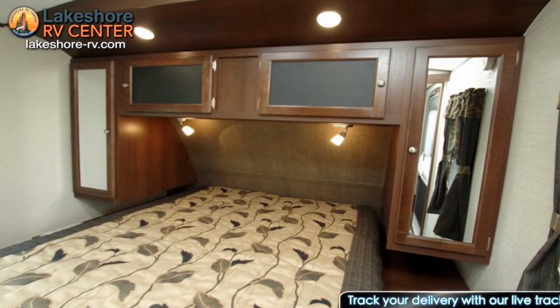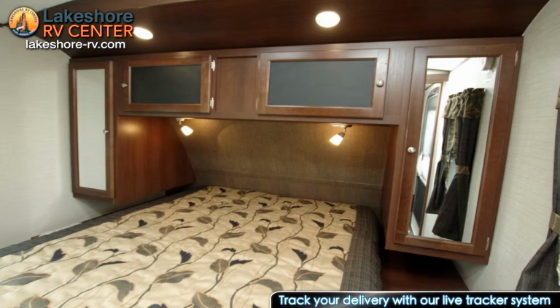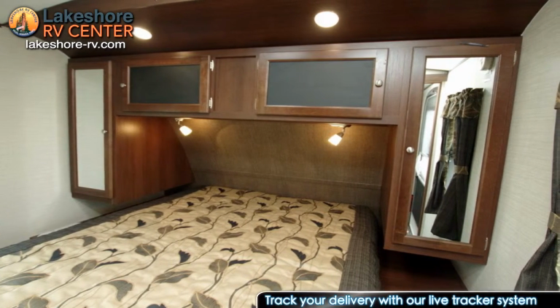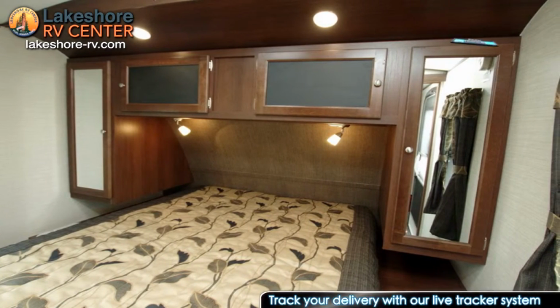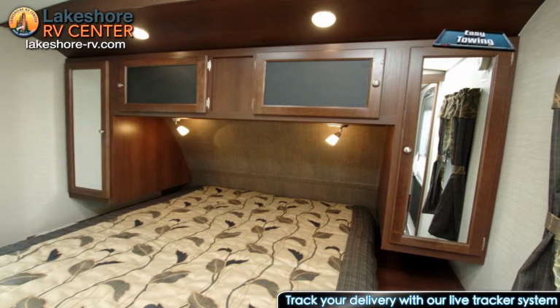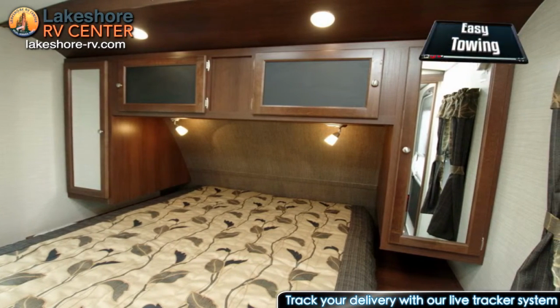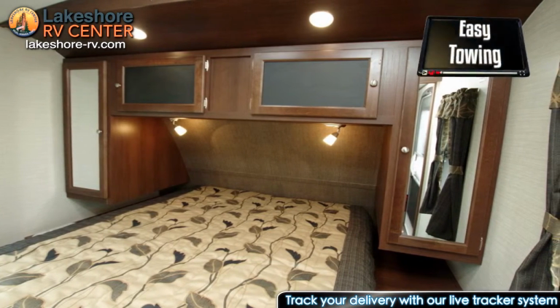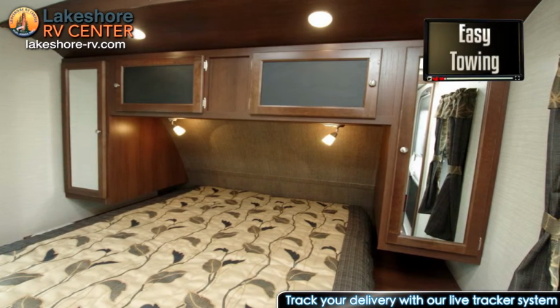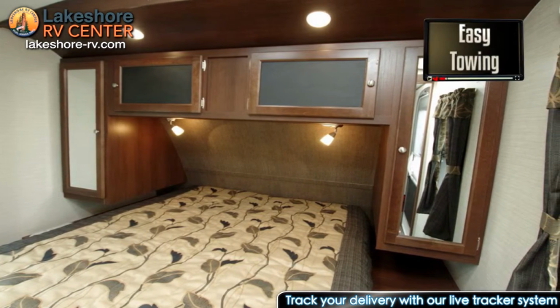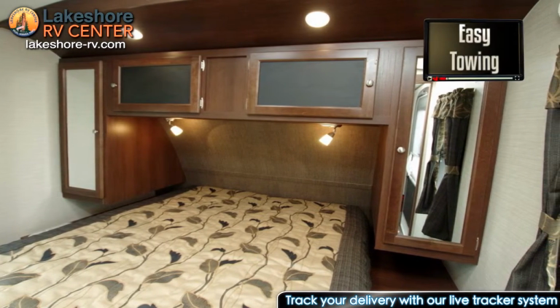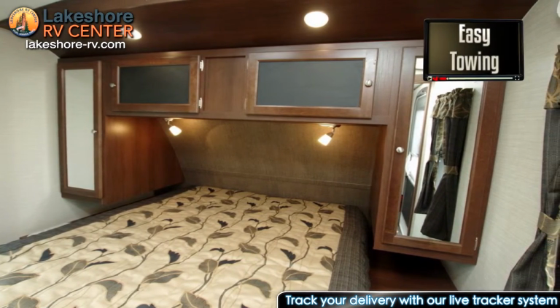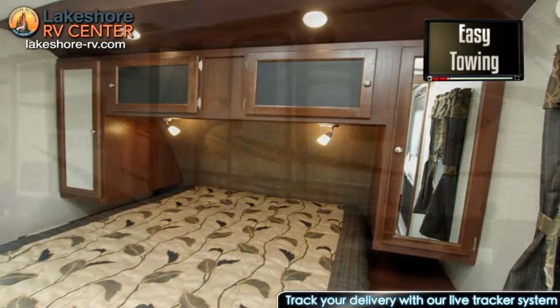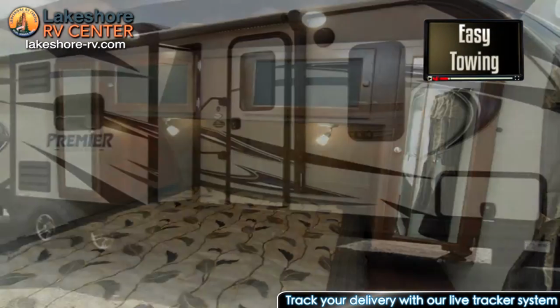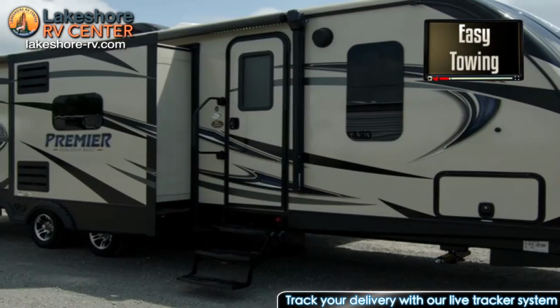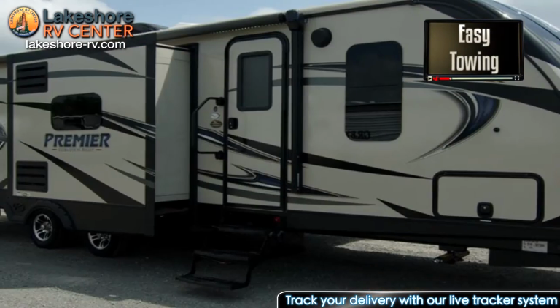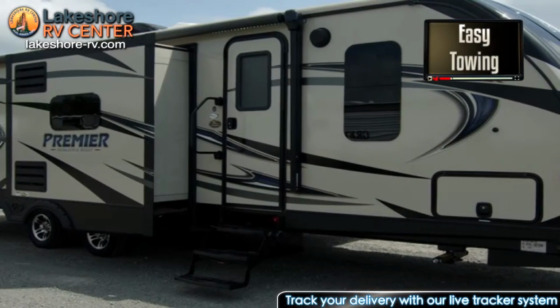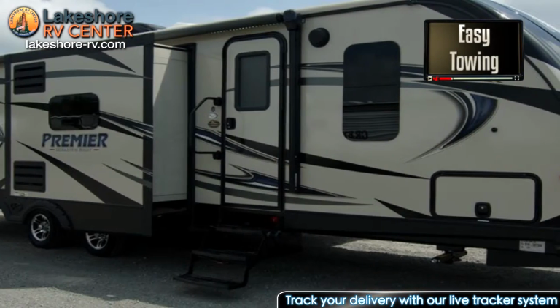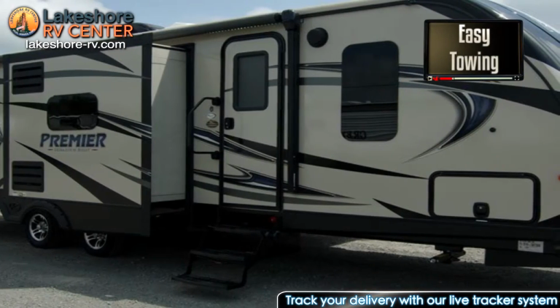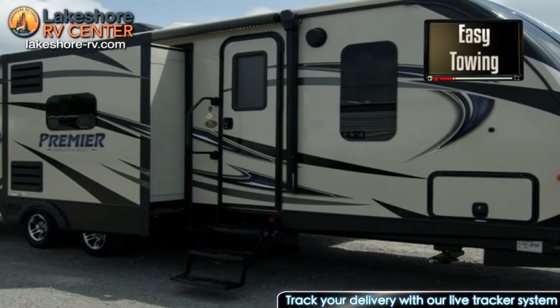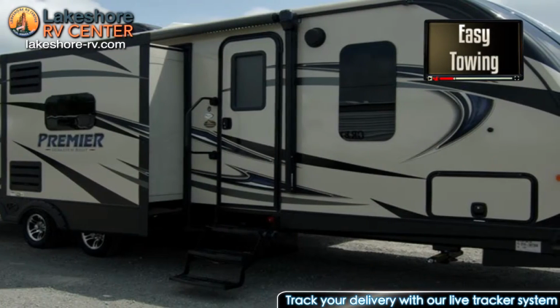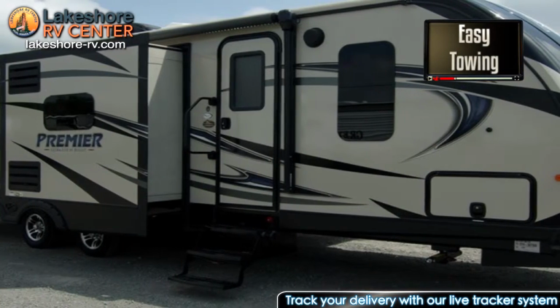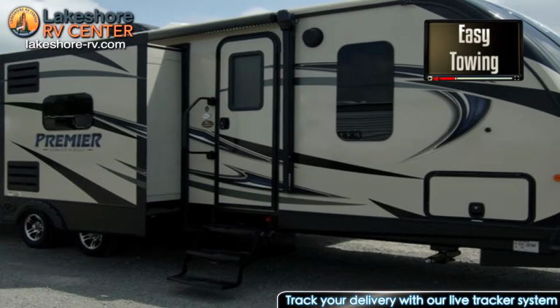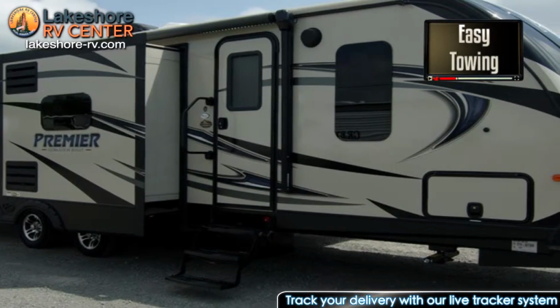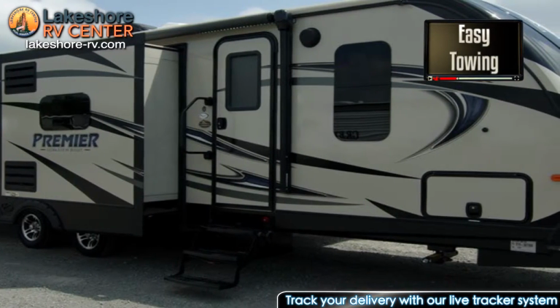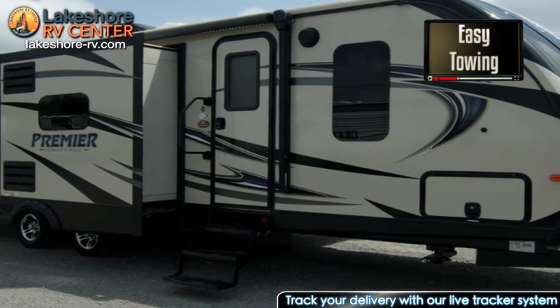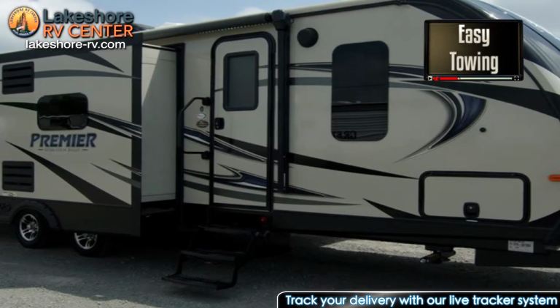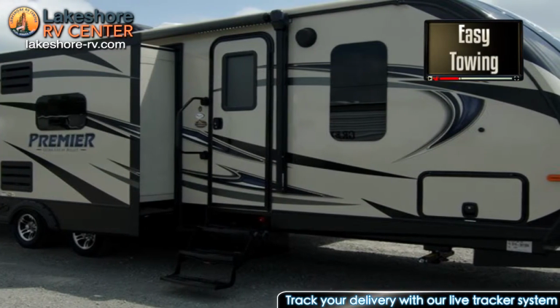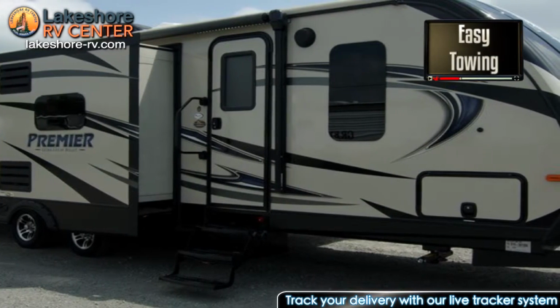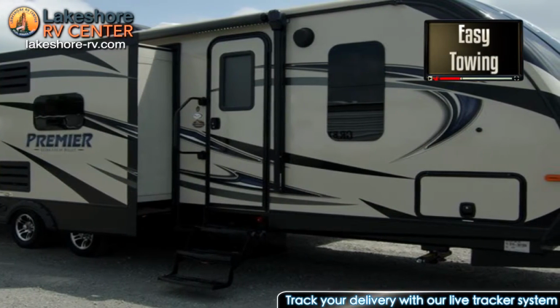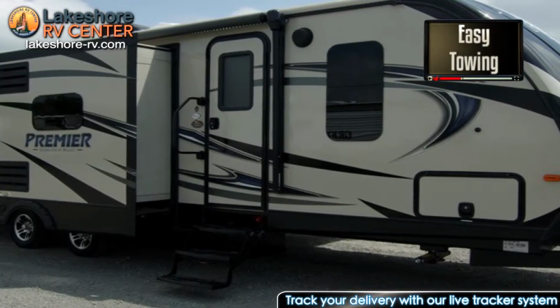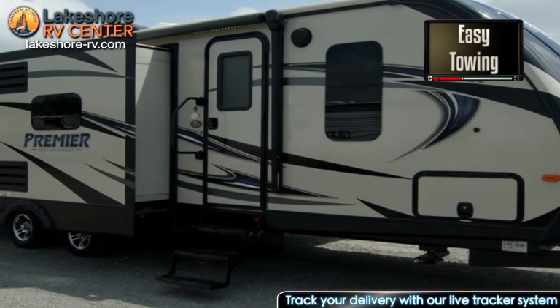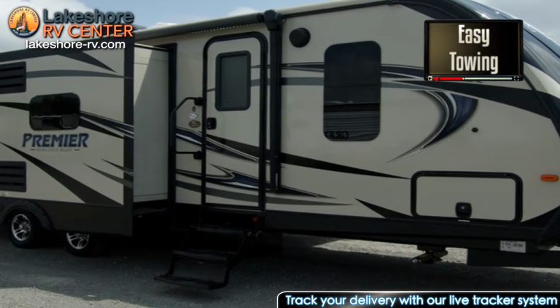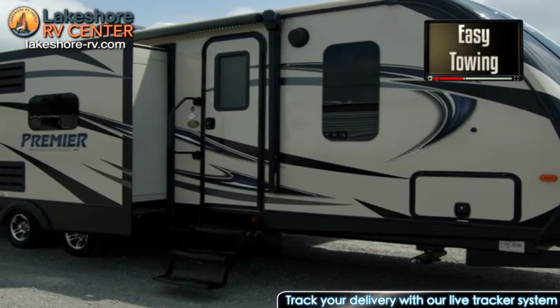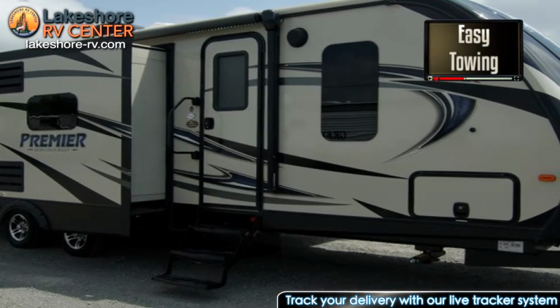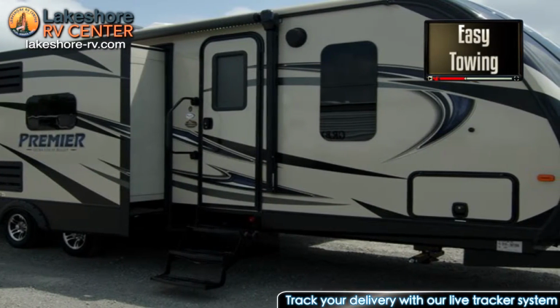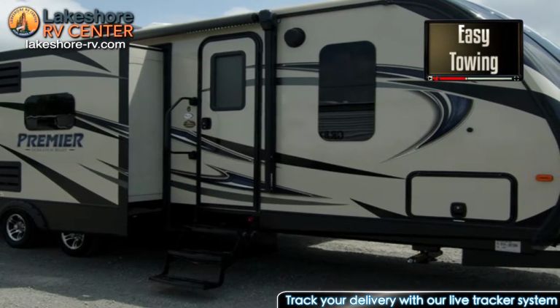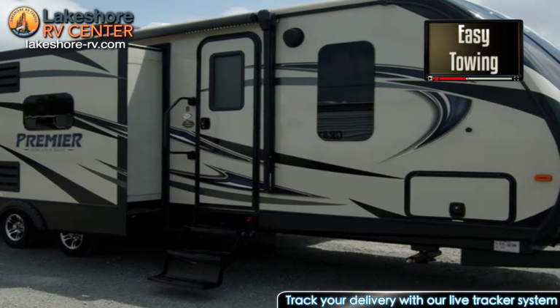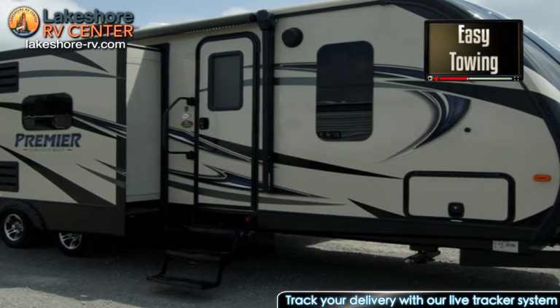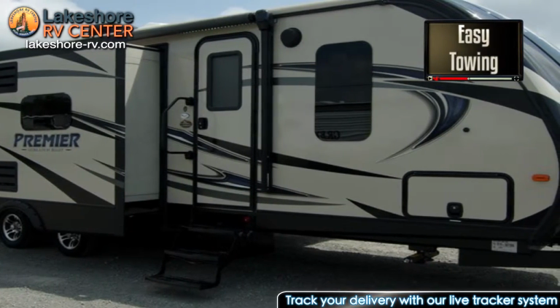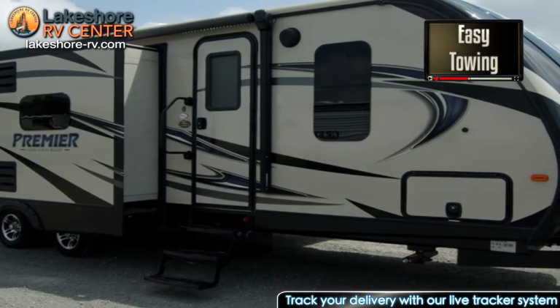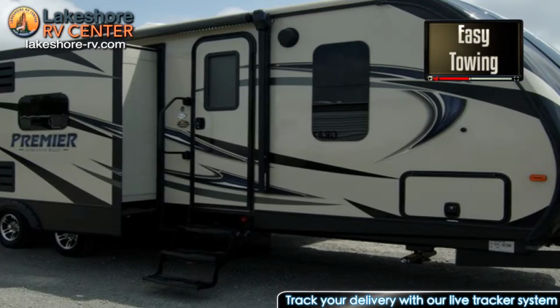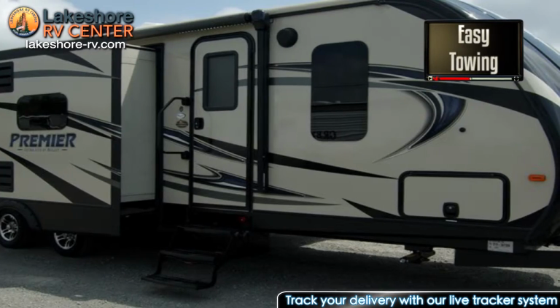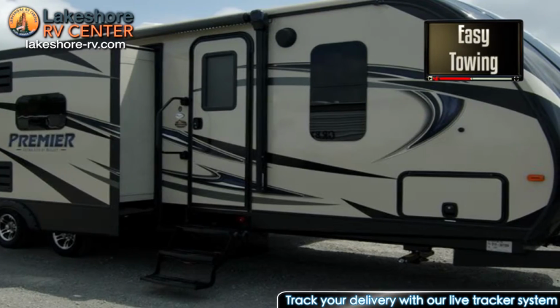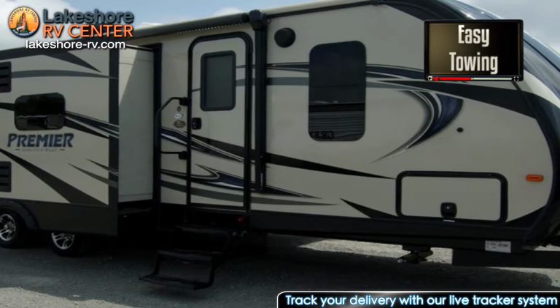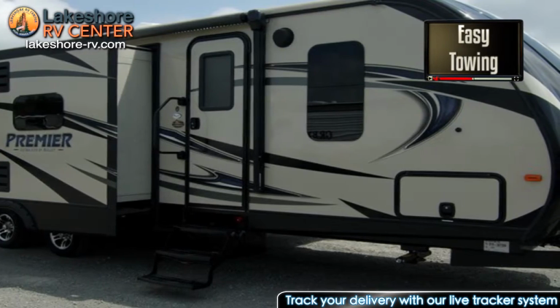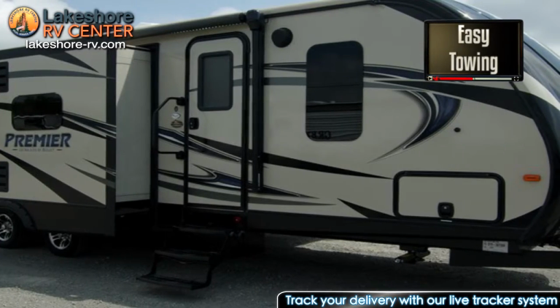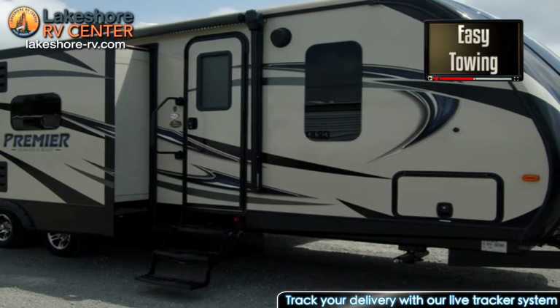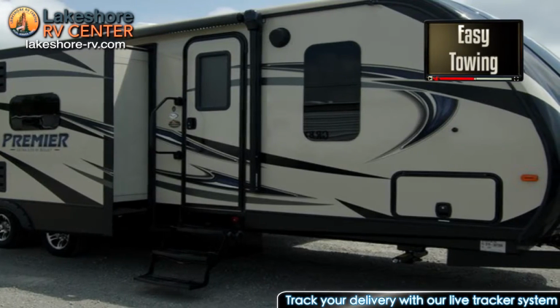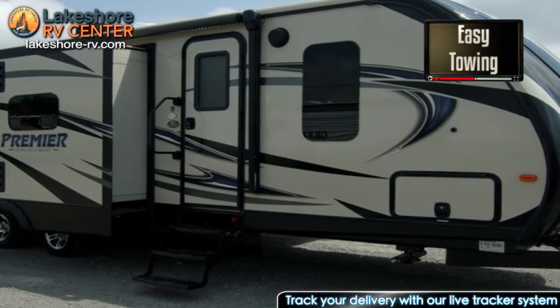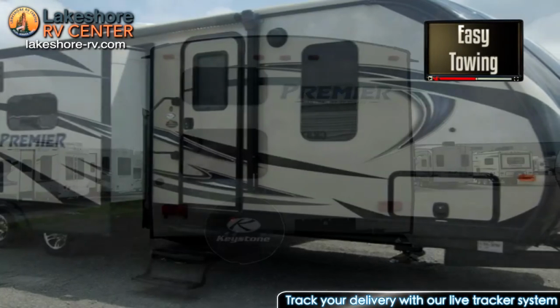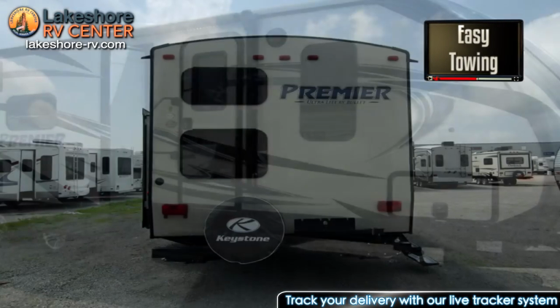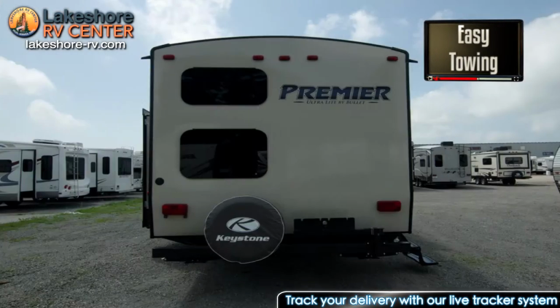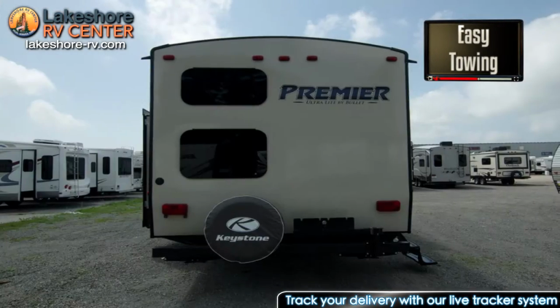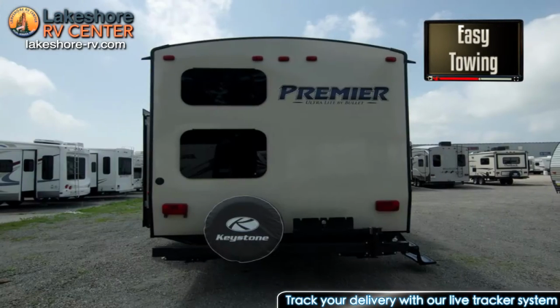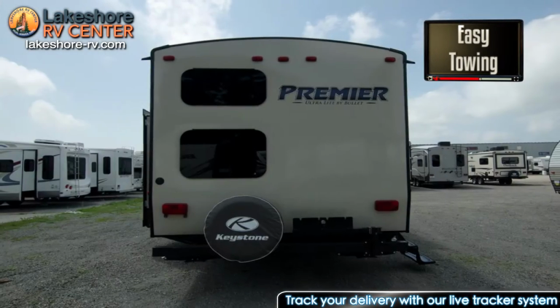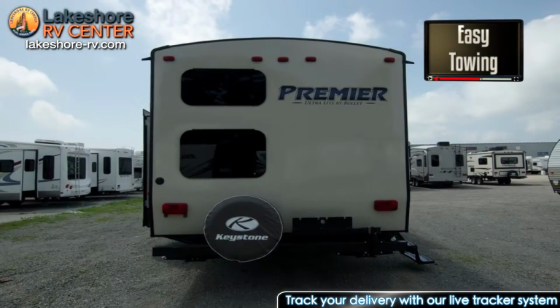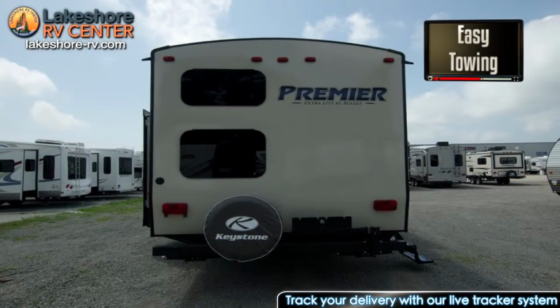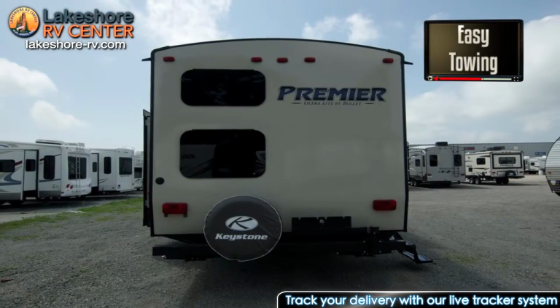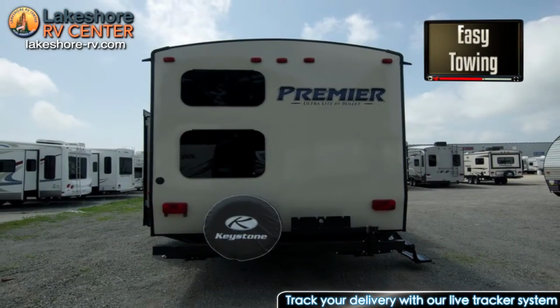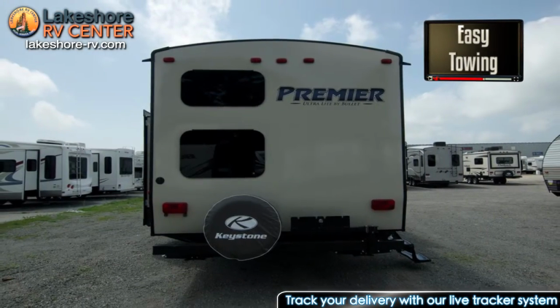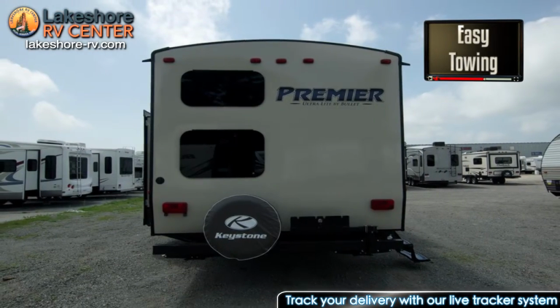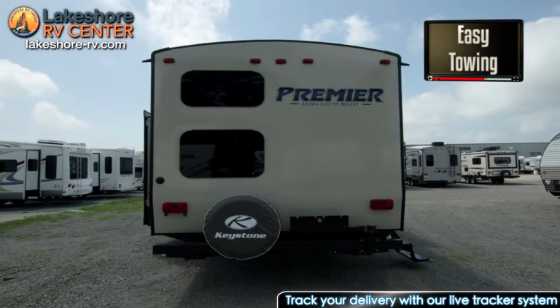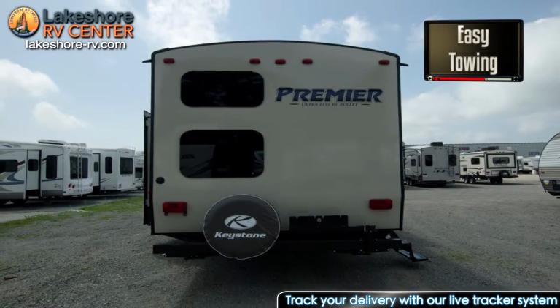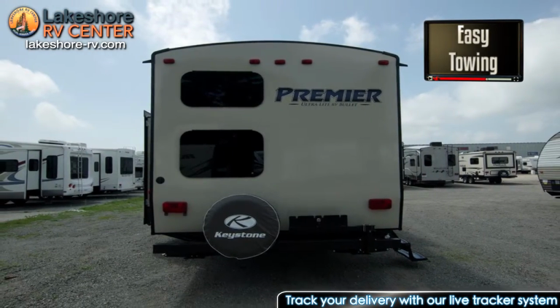The master bedroom has a plush queen bed, laundry chute, dual wardrobes, and overhead cabinet space.